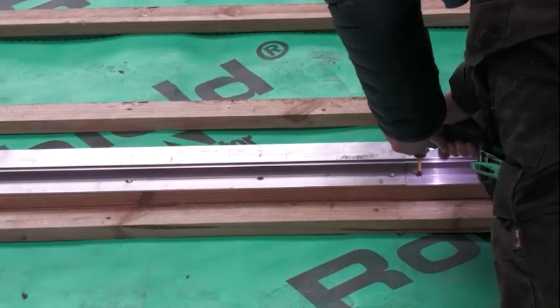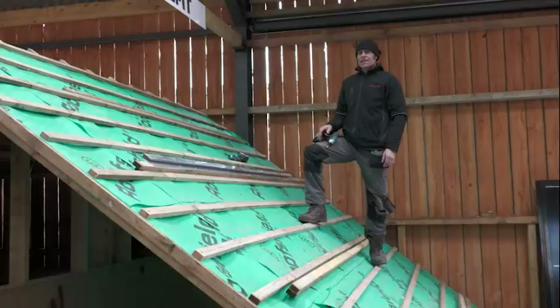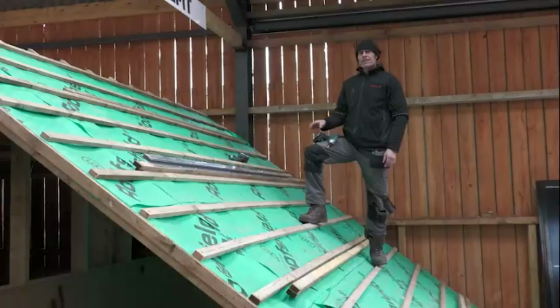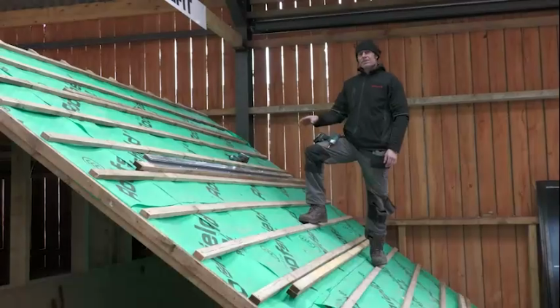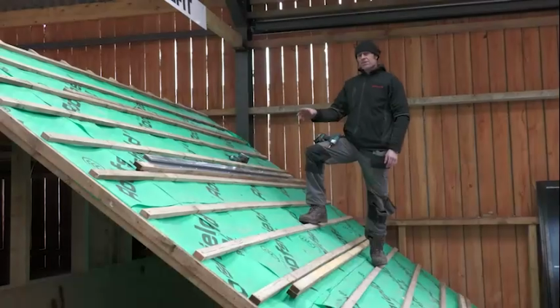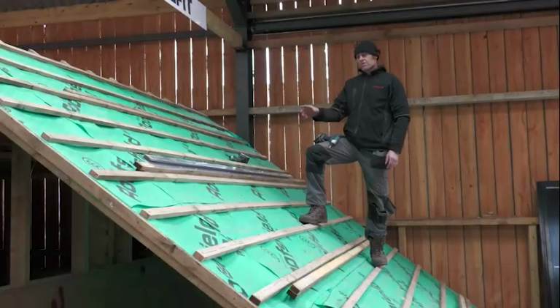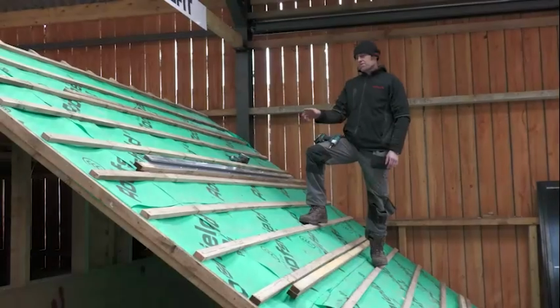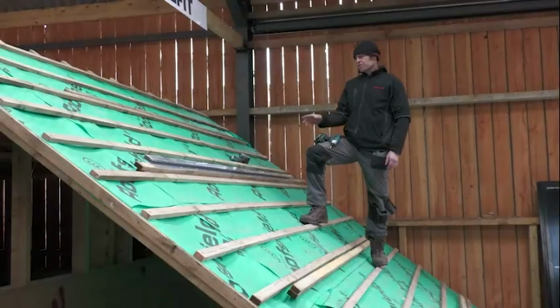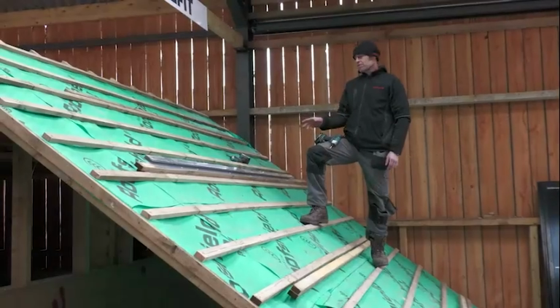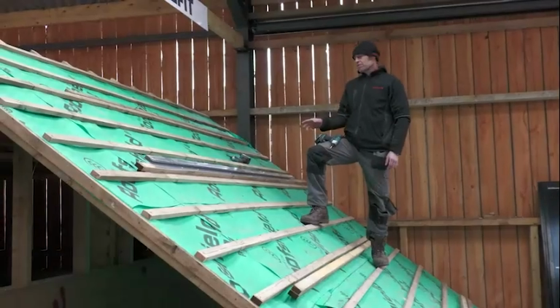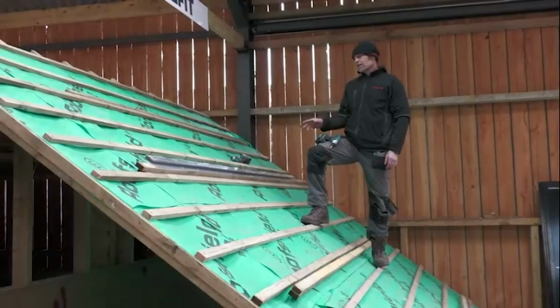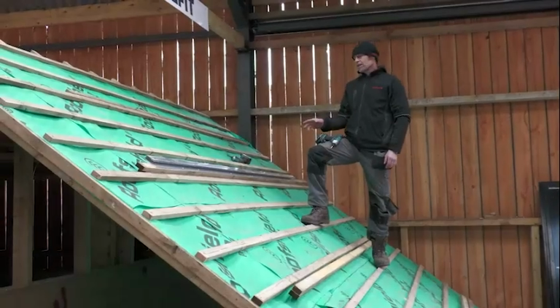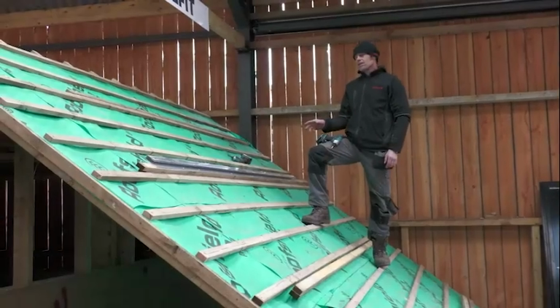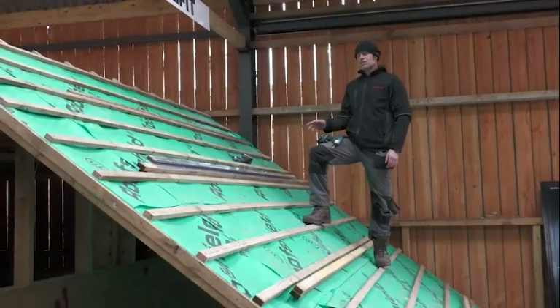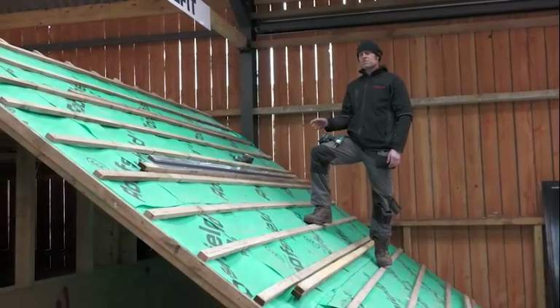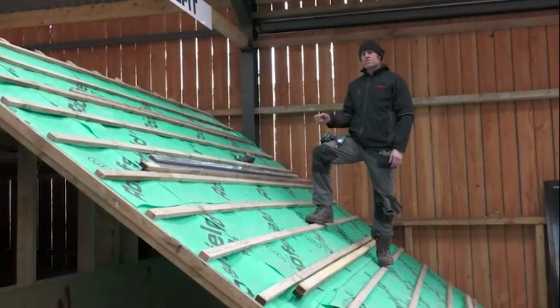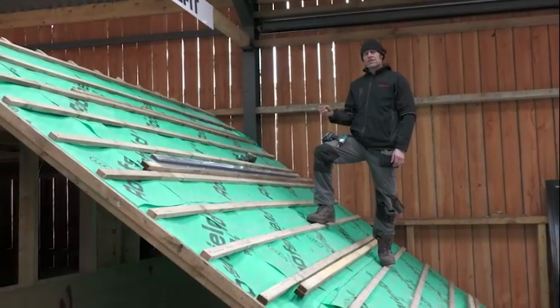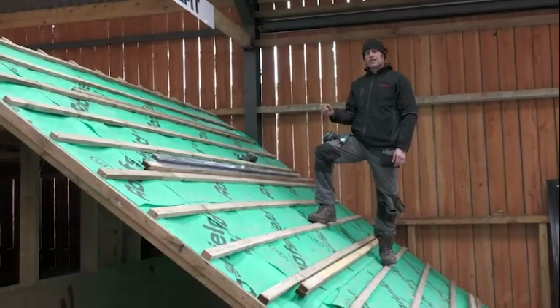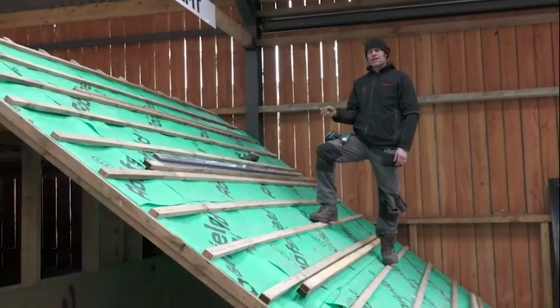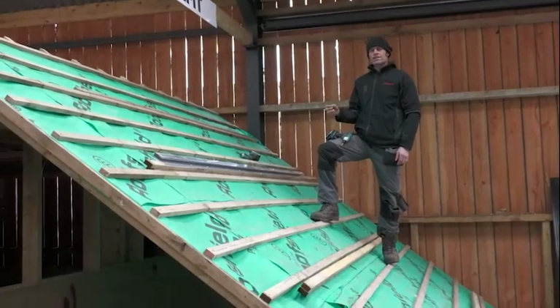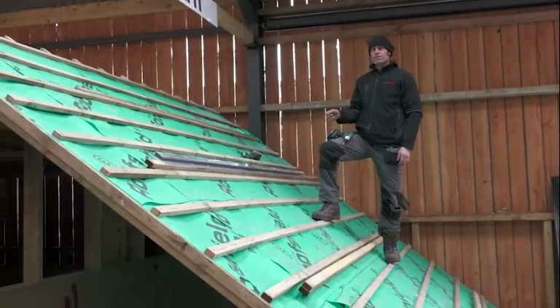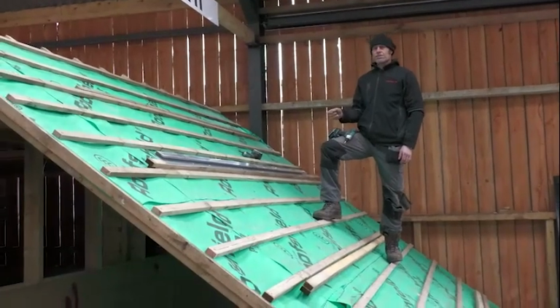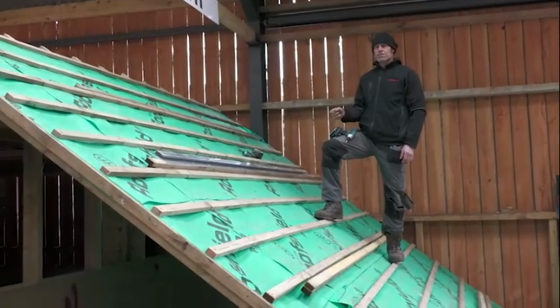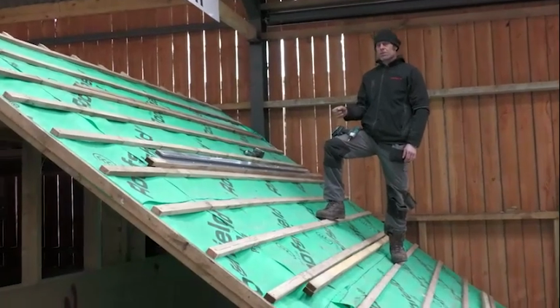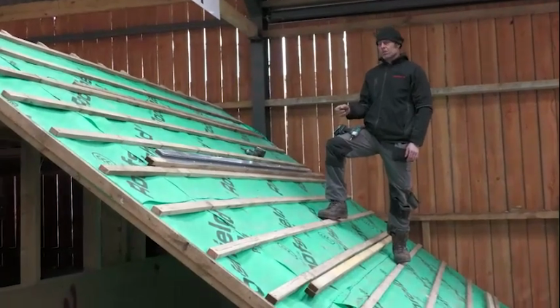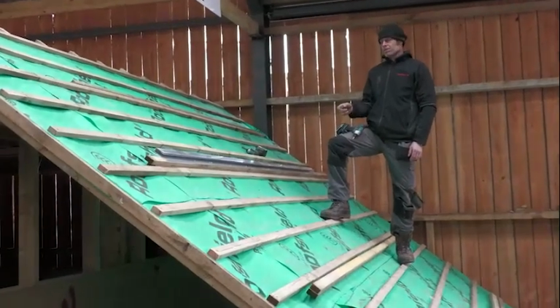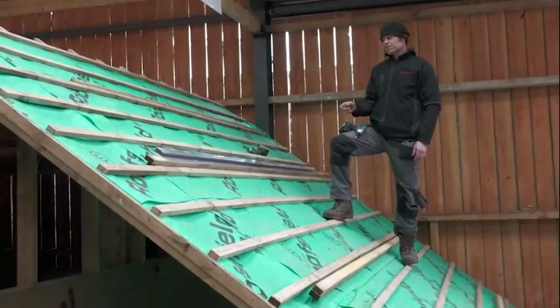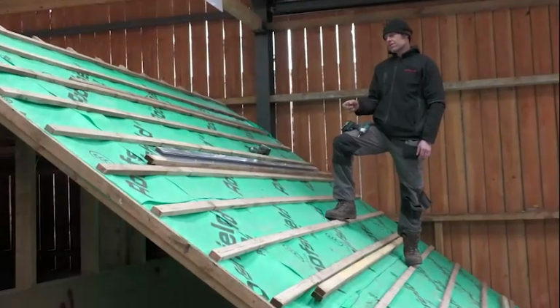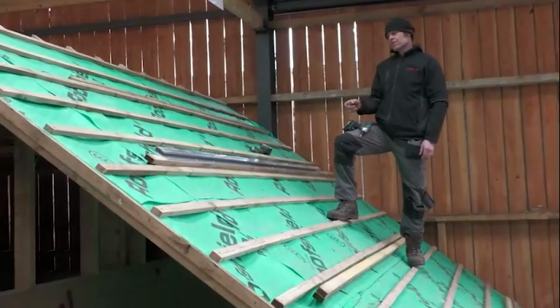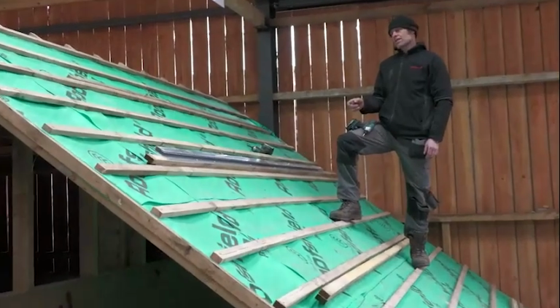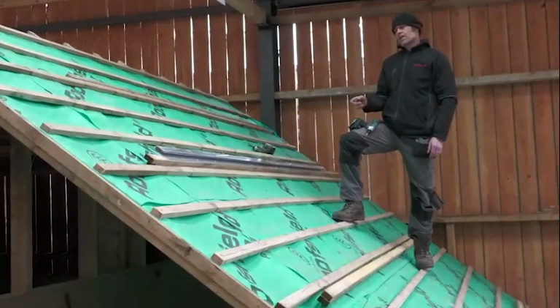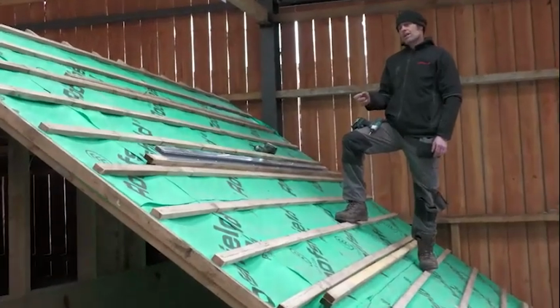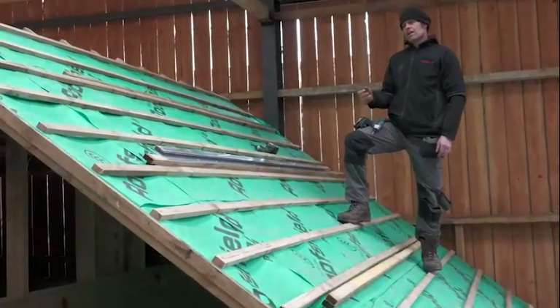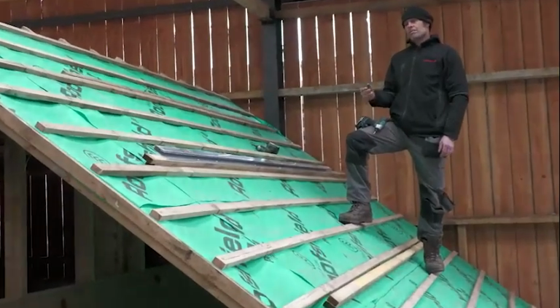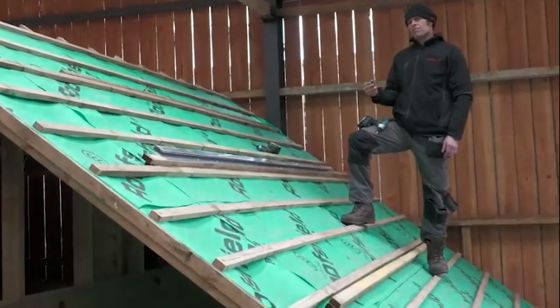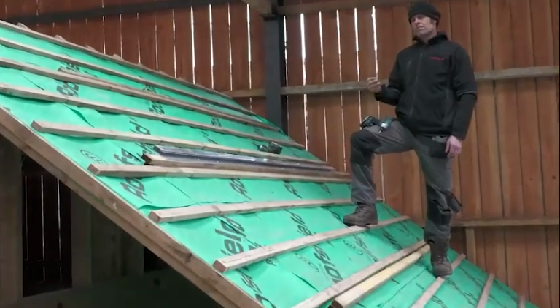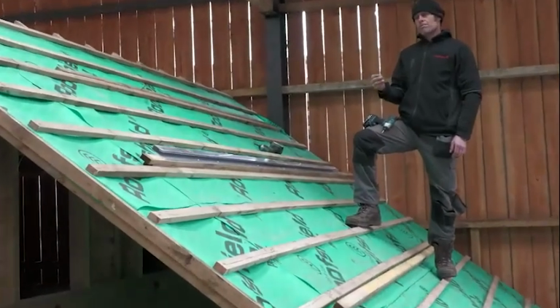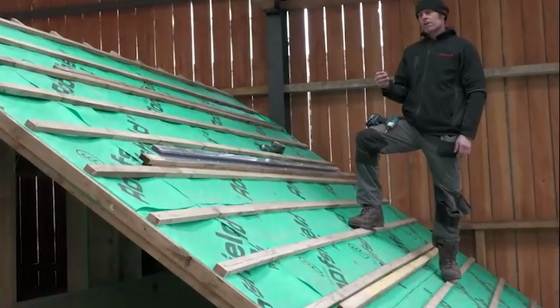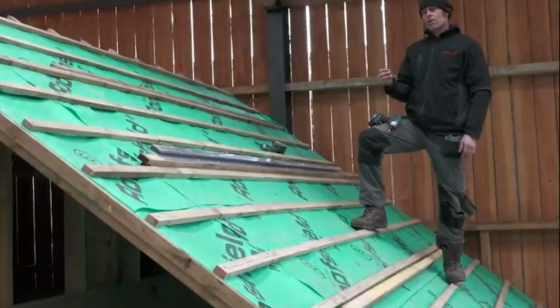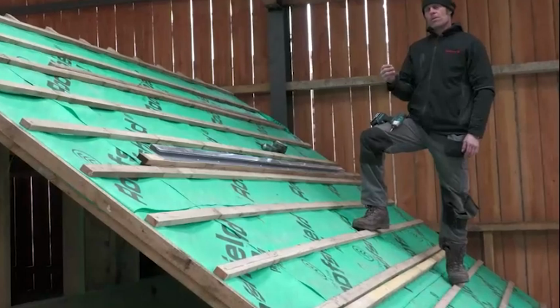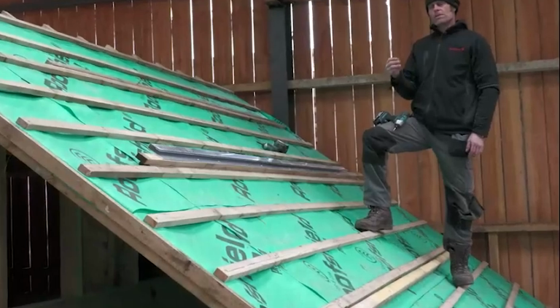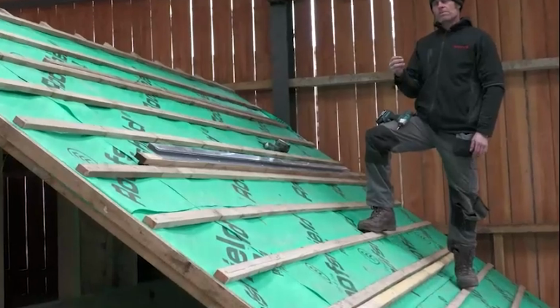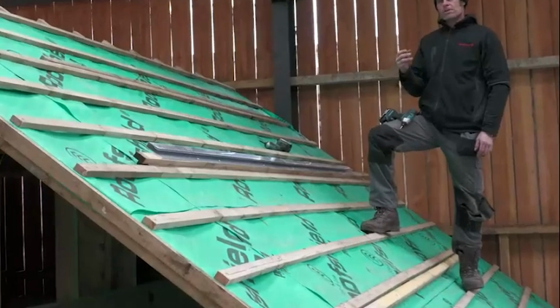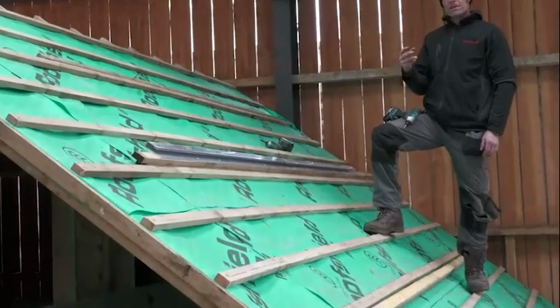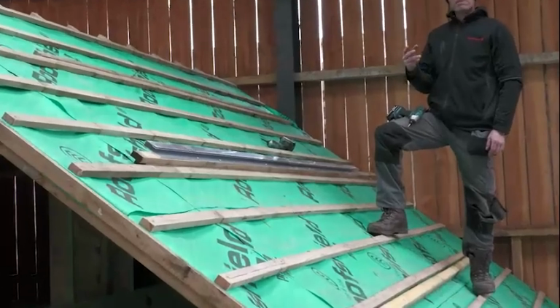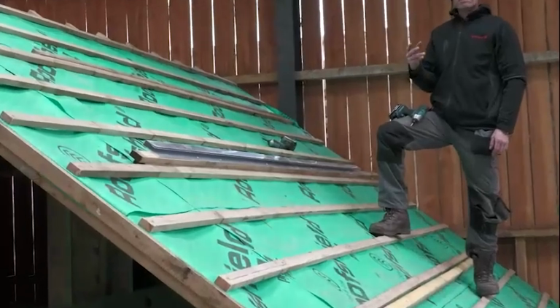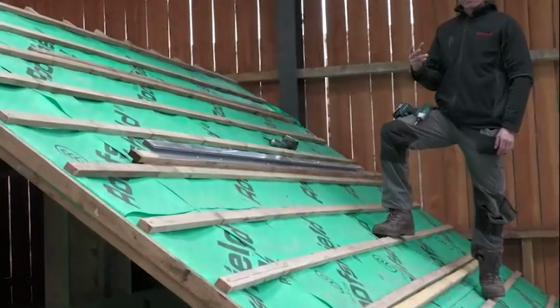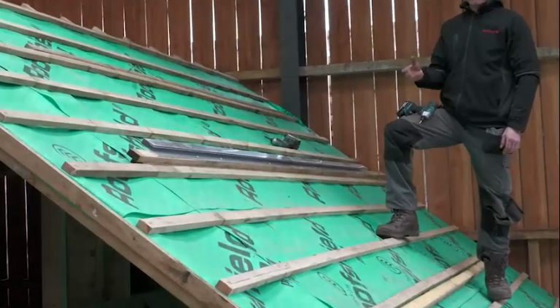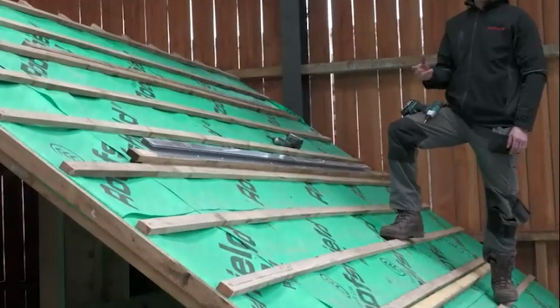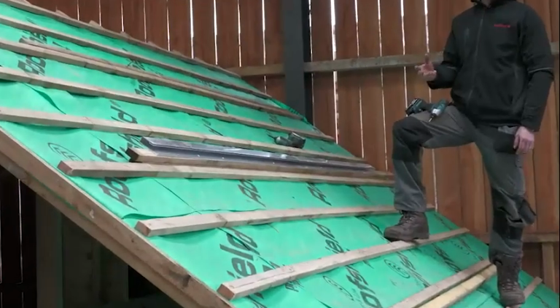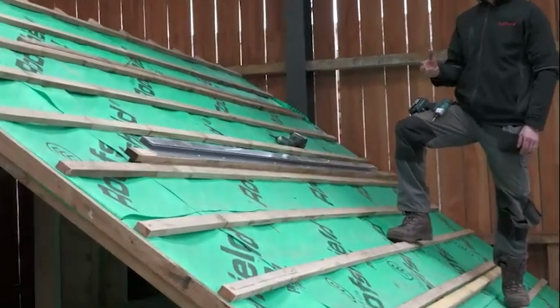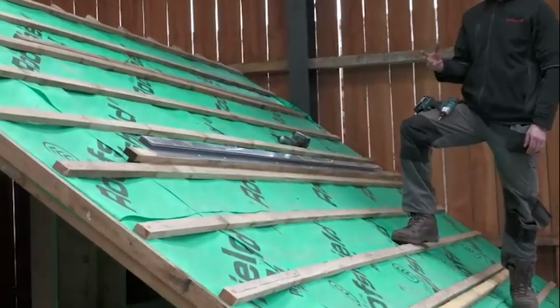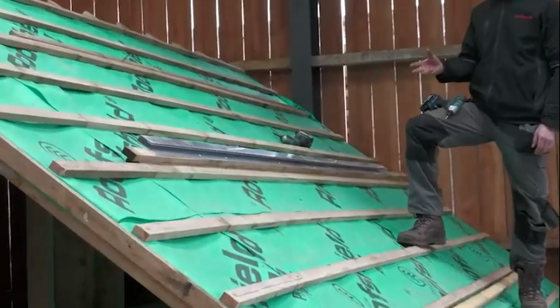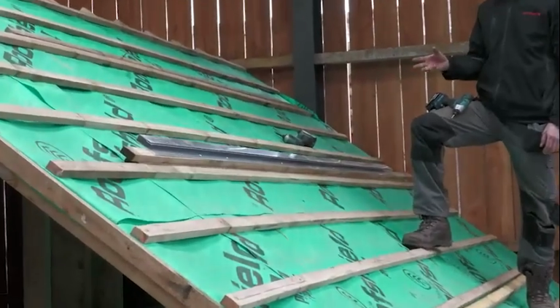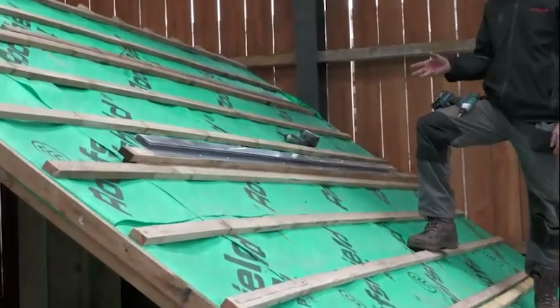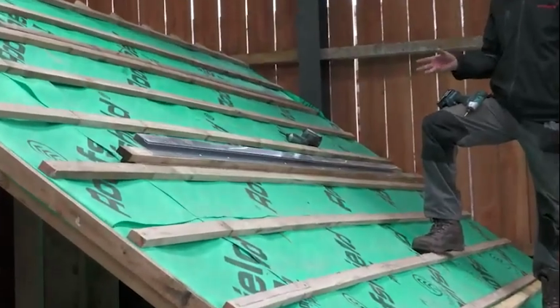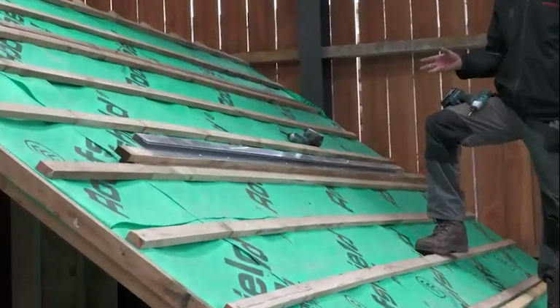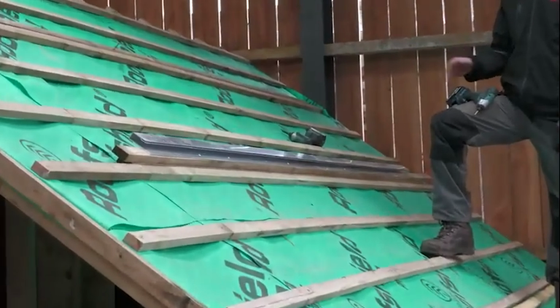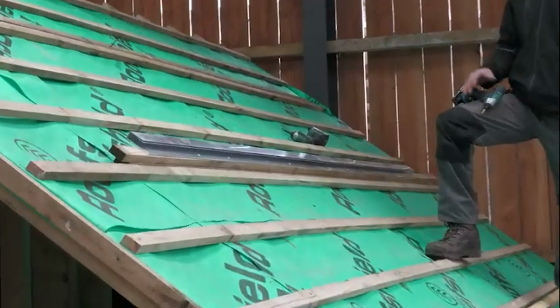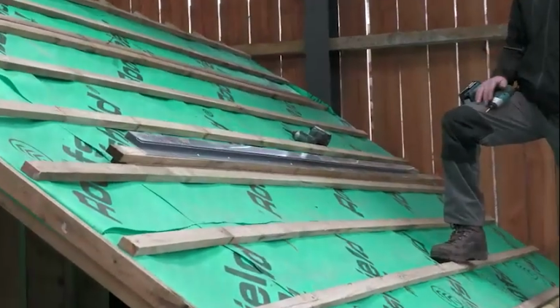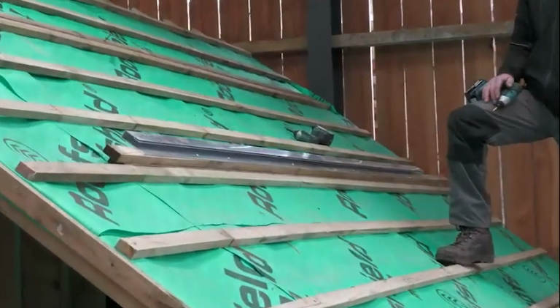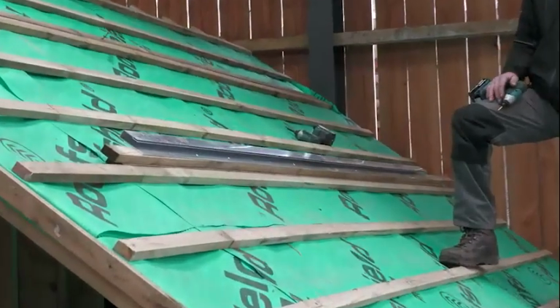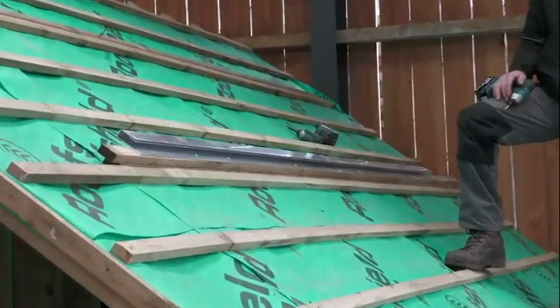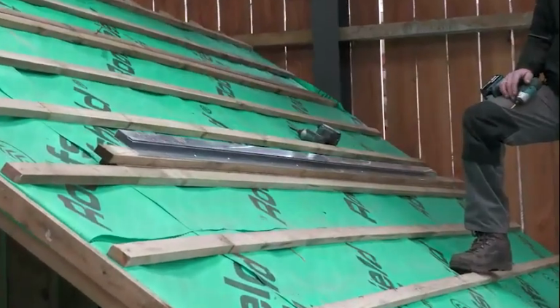Each top profile comes with nine screw holes and we always put a minimum of six screws in that top profile.